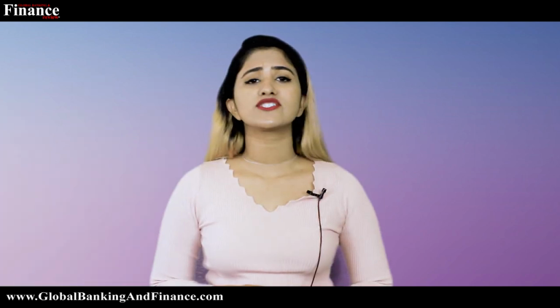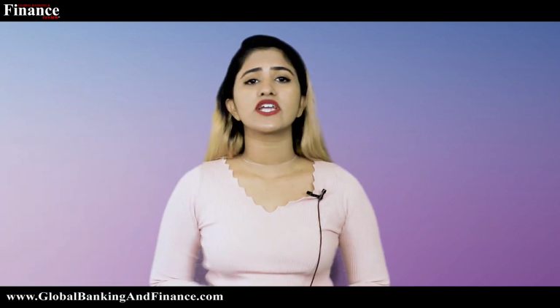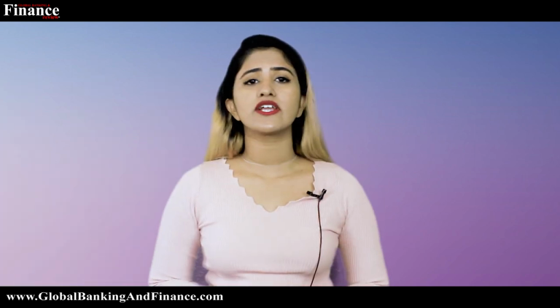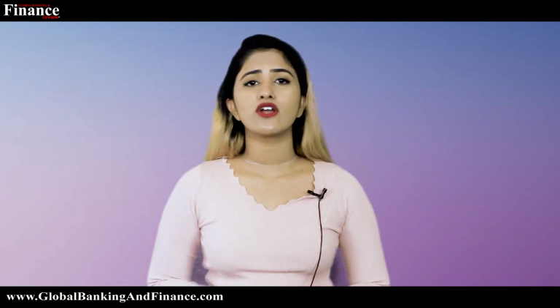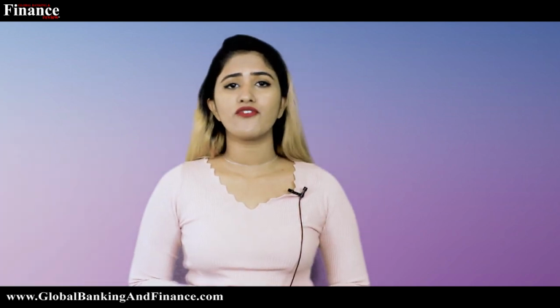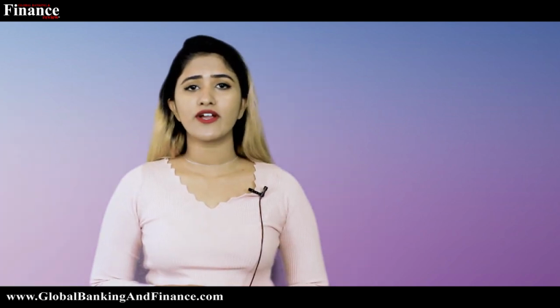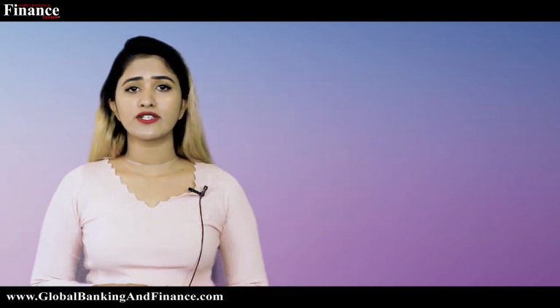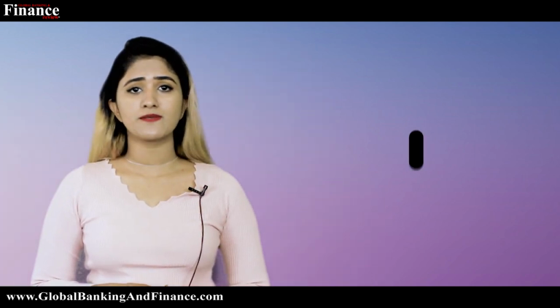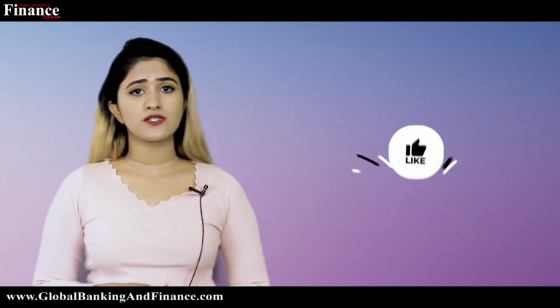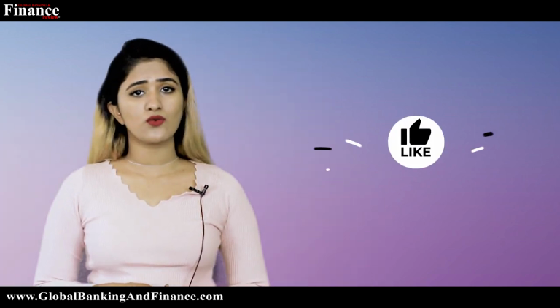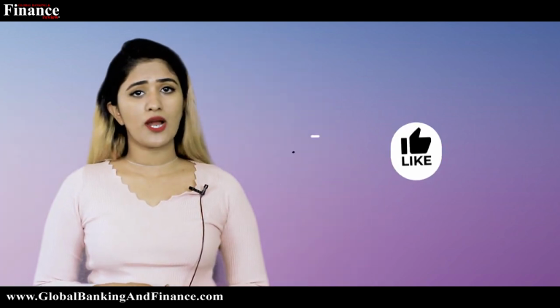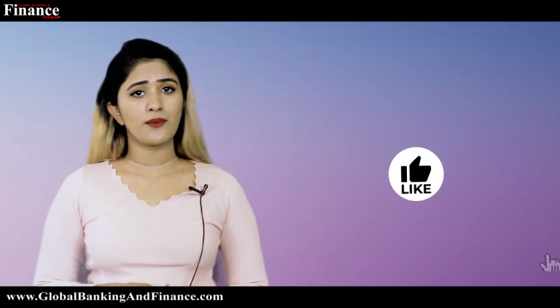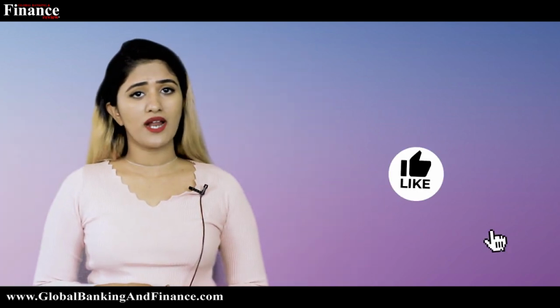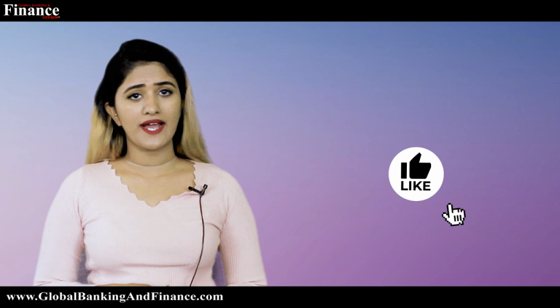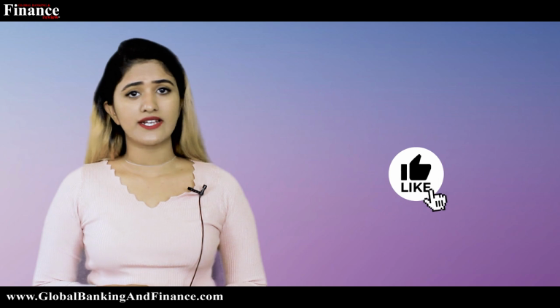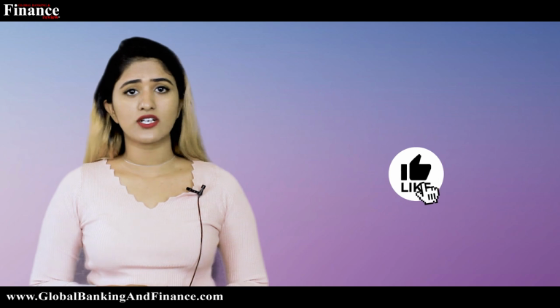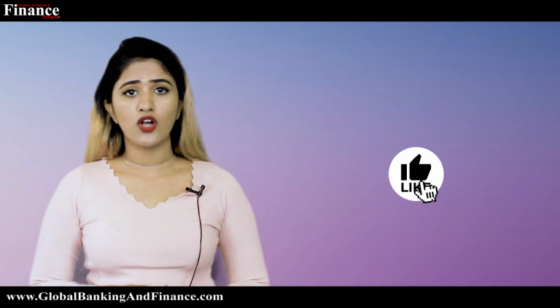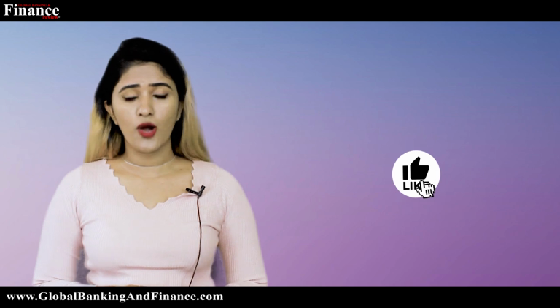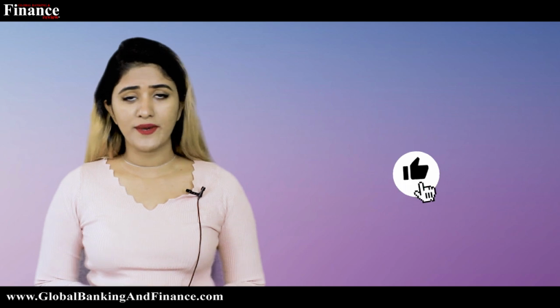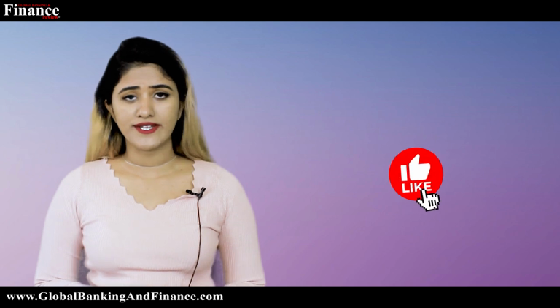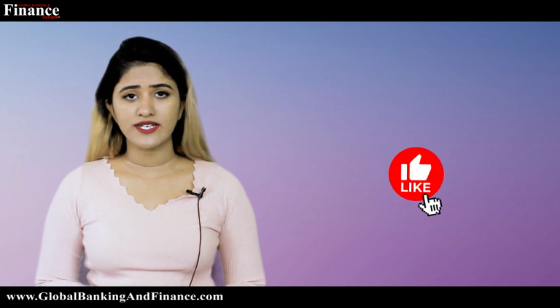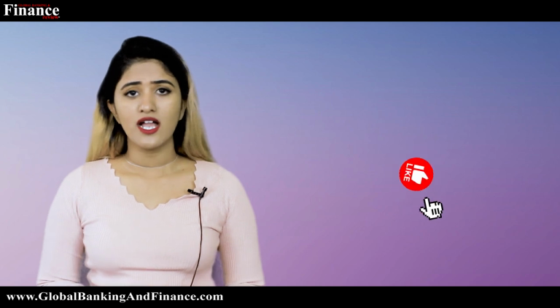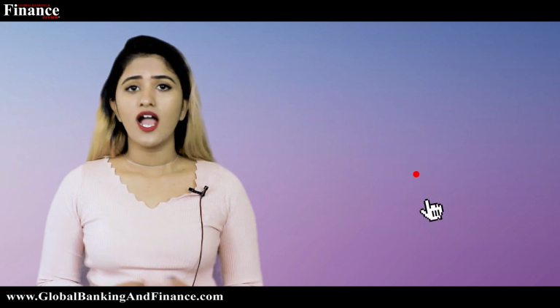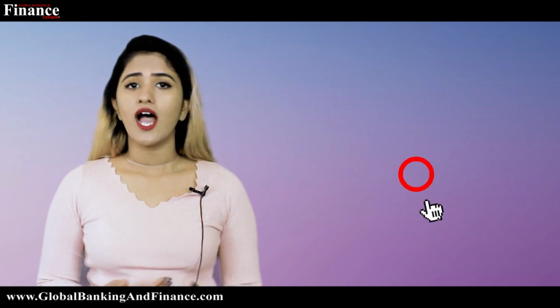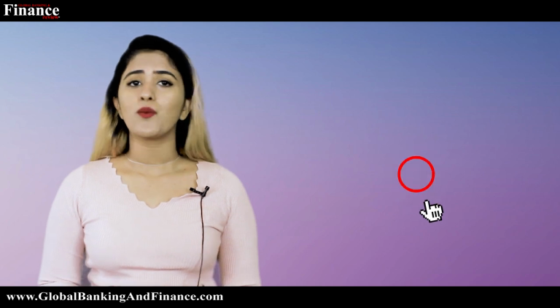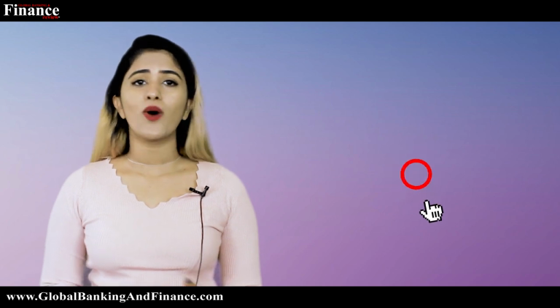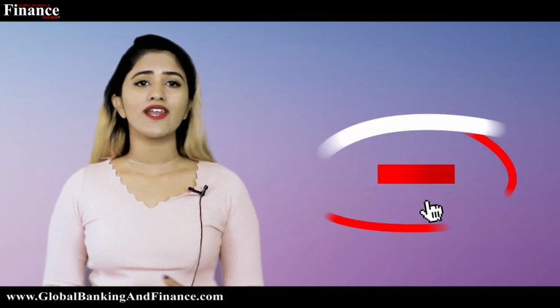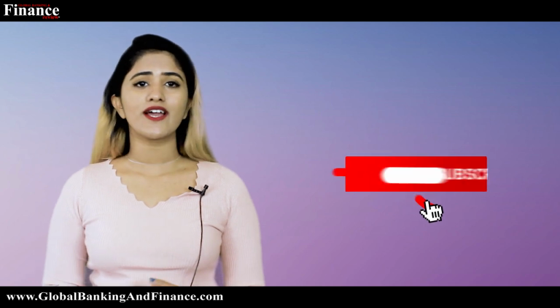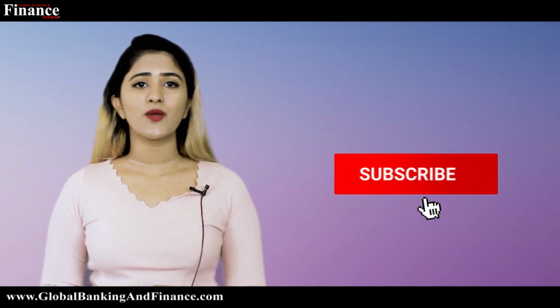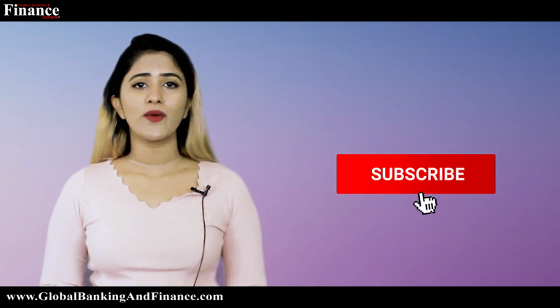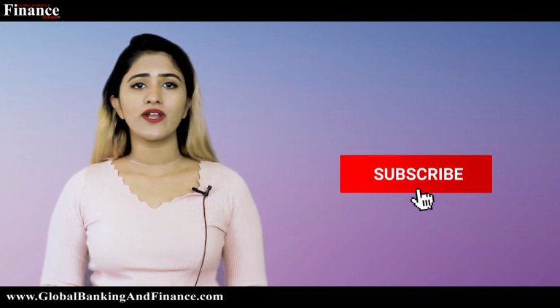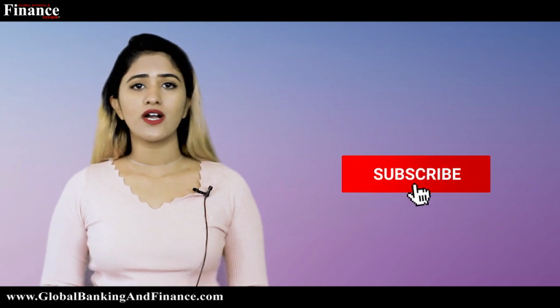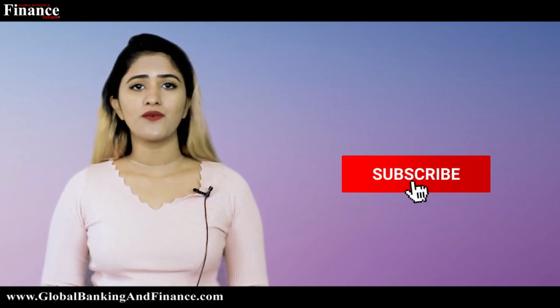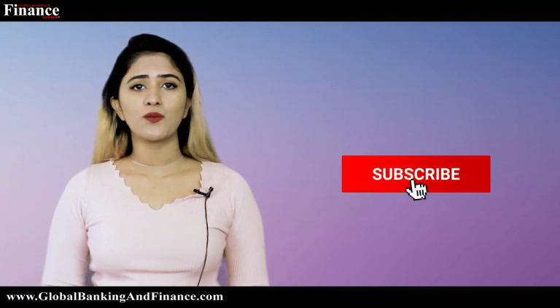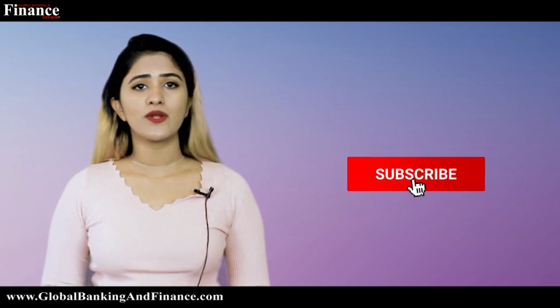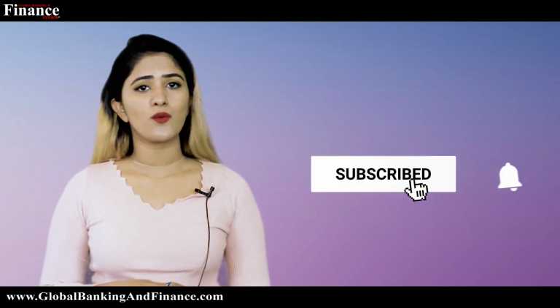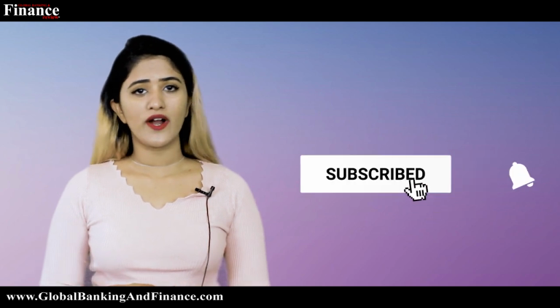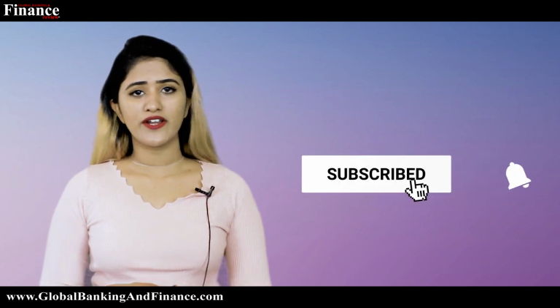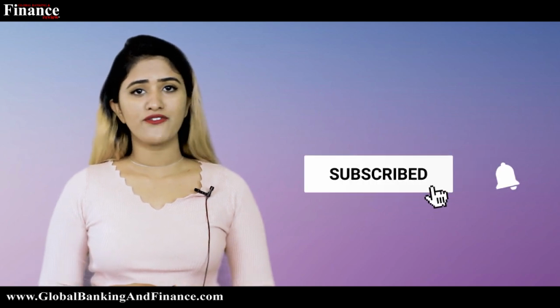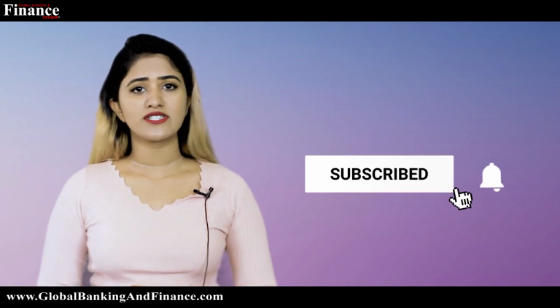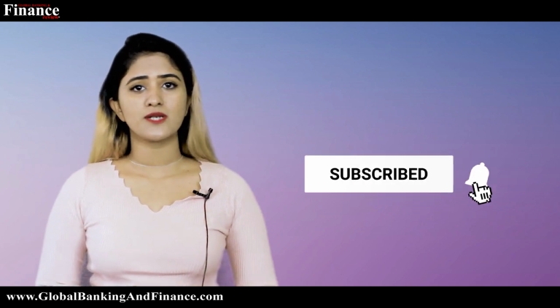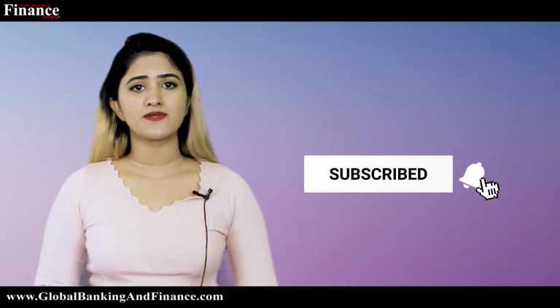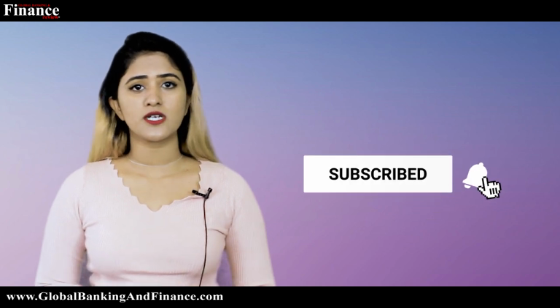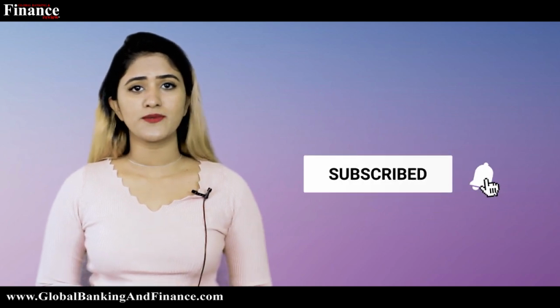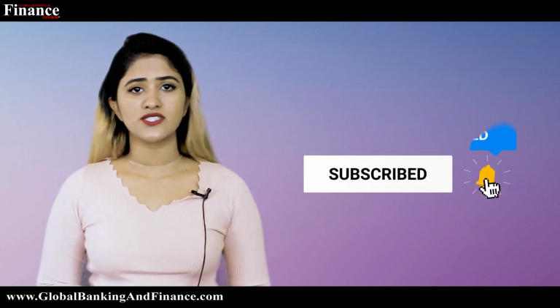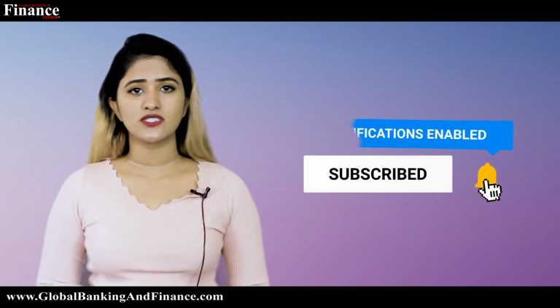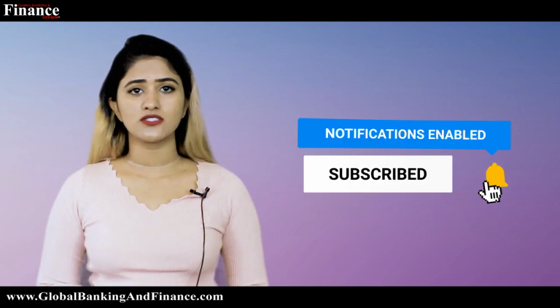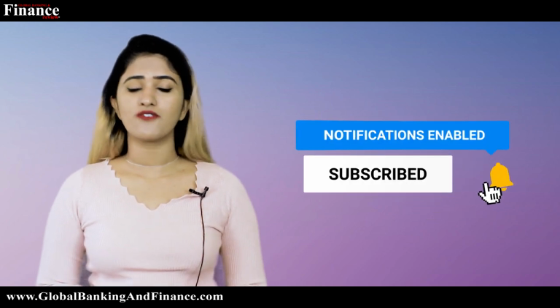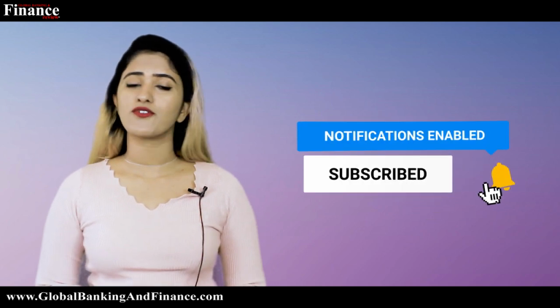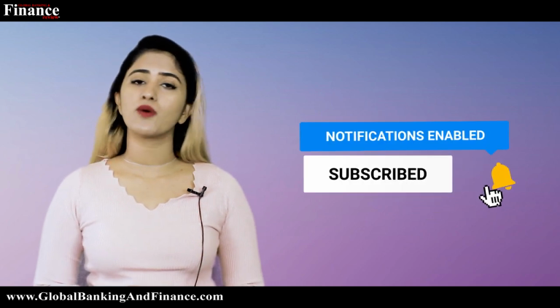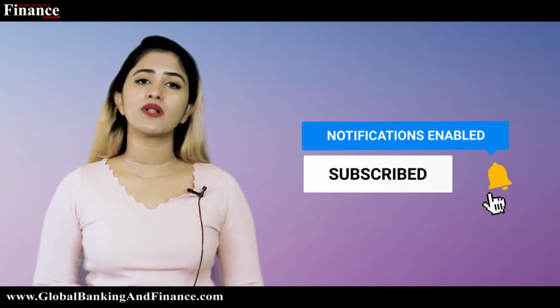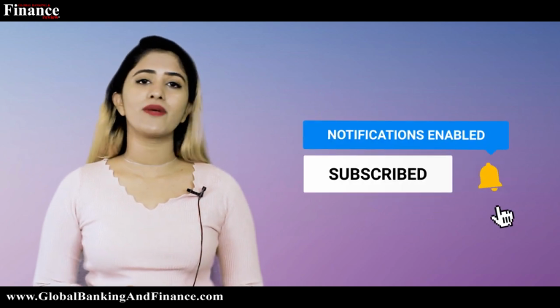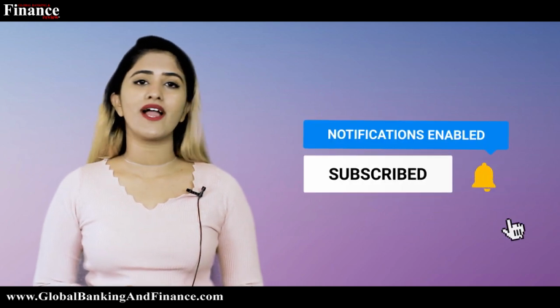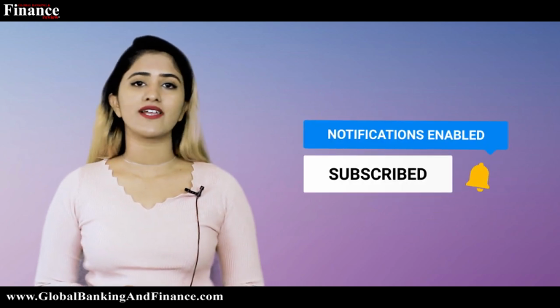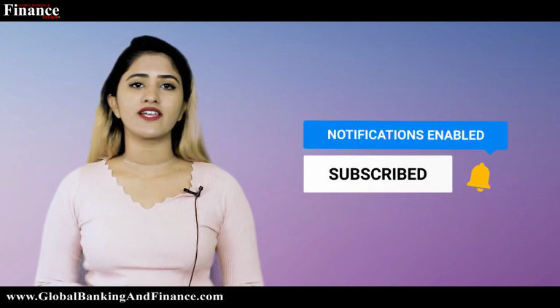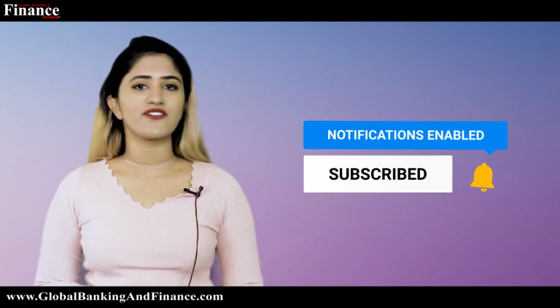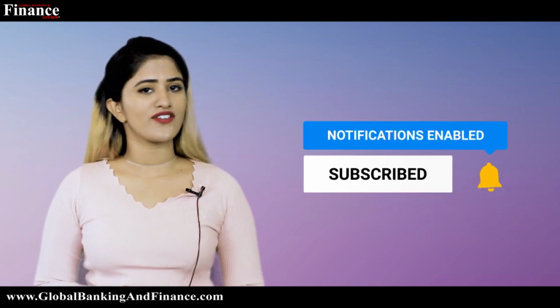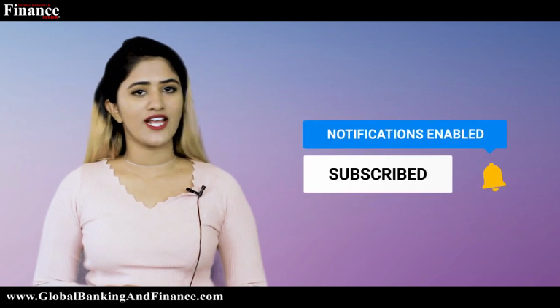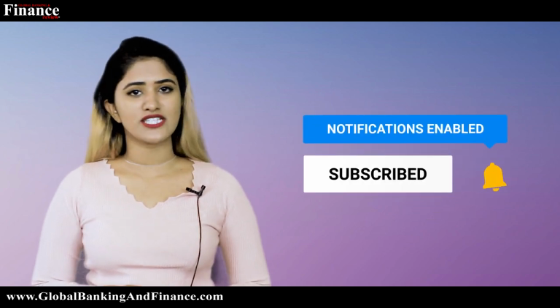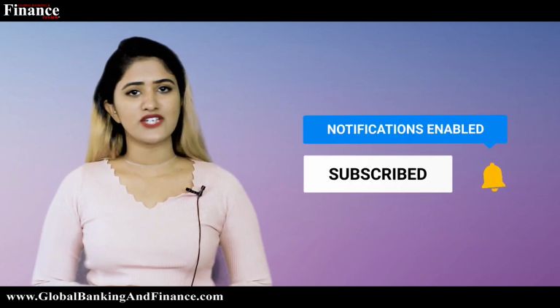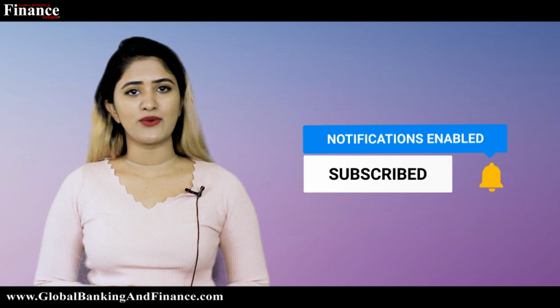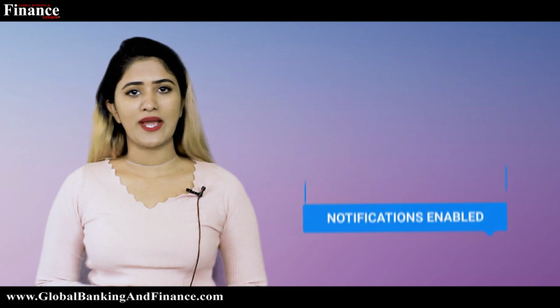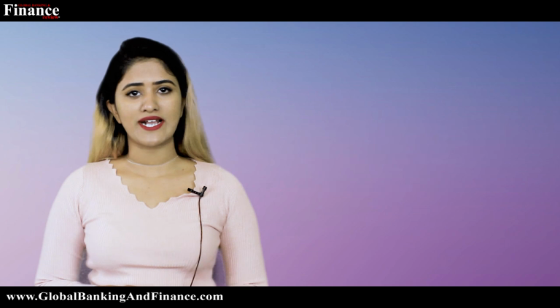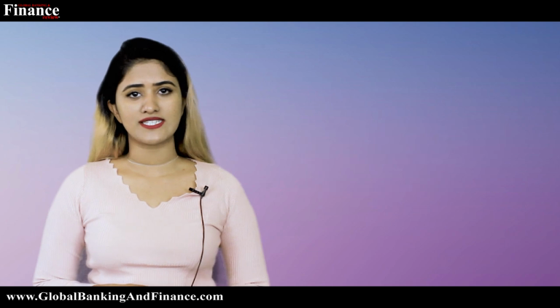Thanks for watching. Don't forget to subscribe, like and comment, and one lucky winner will win a one year free subscription of Global Banking and Finance TV magazine.